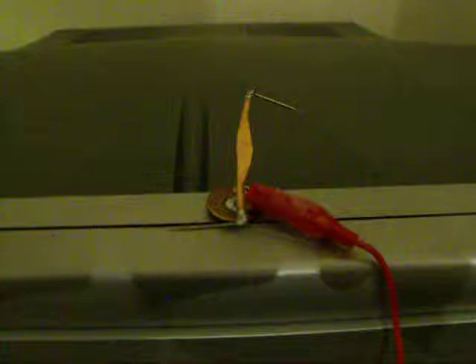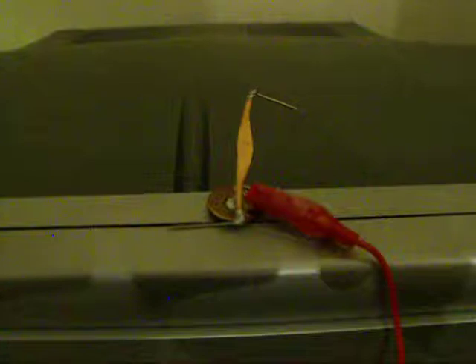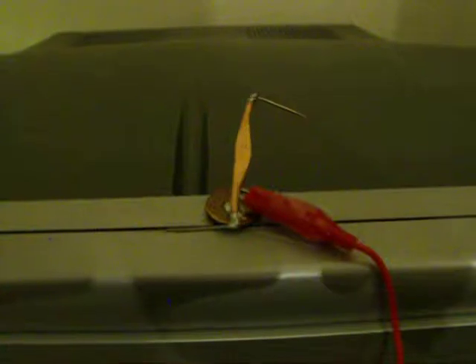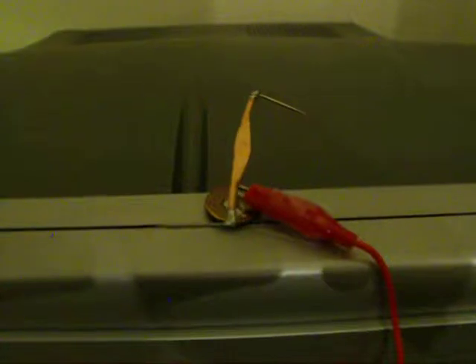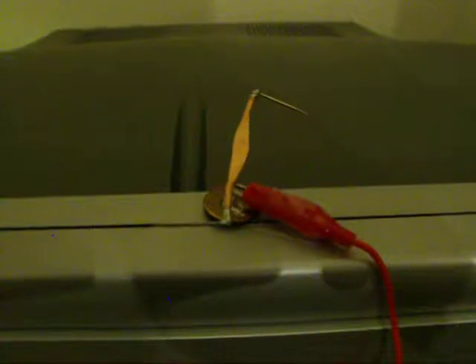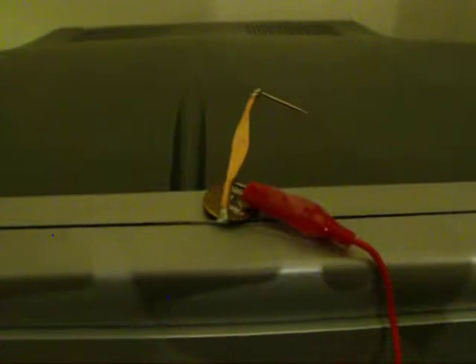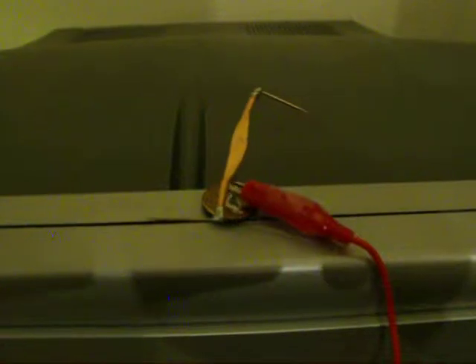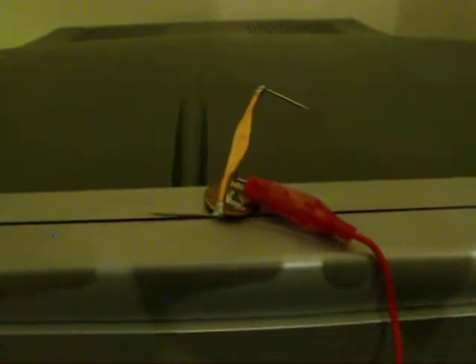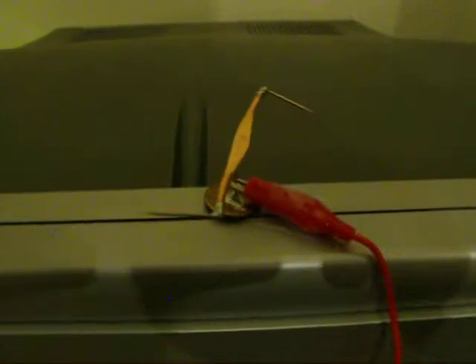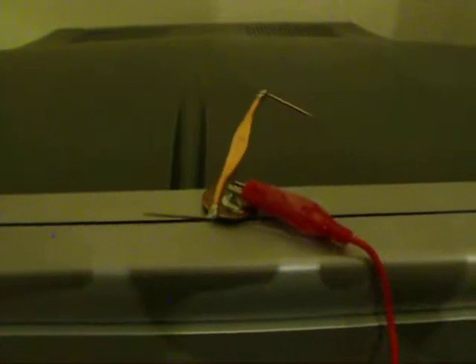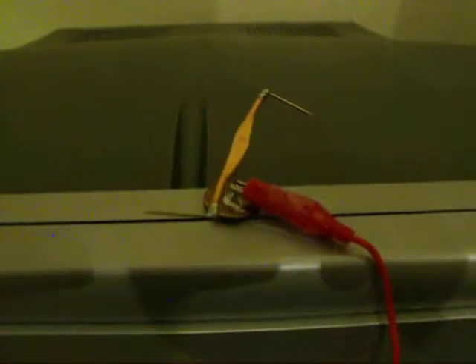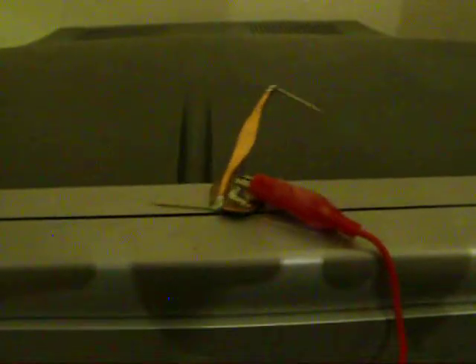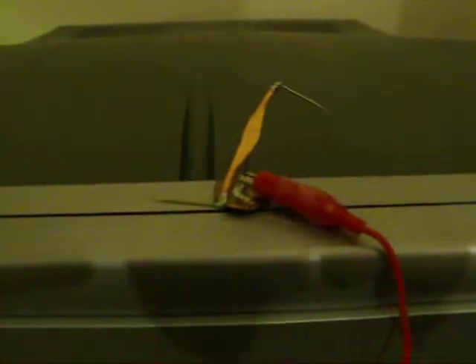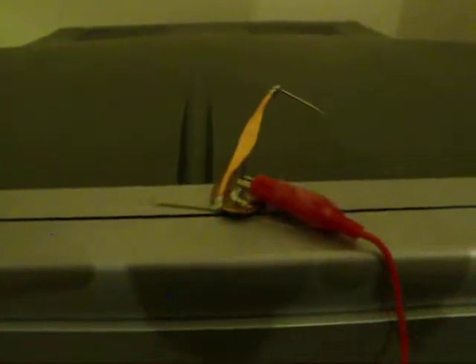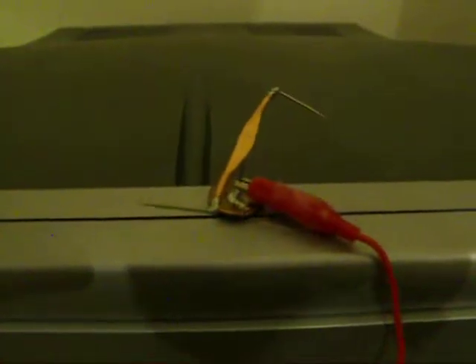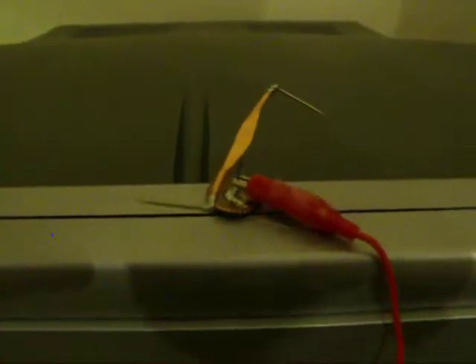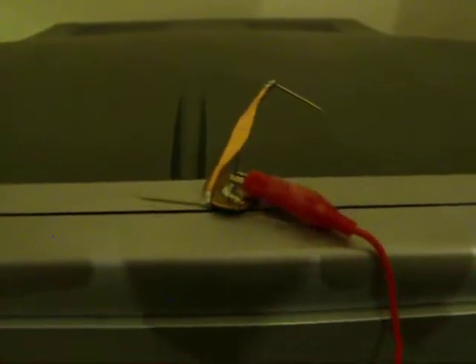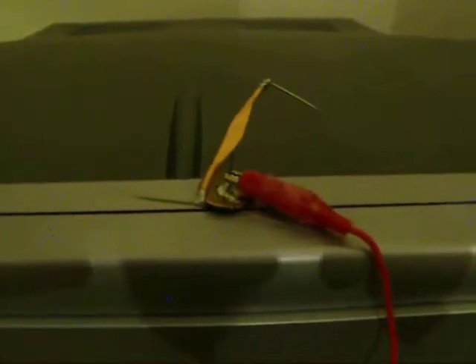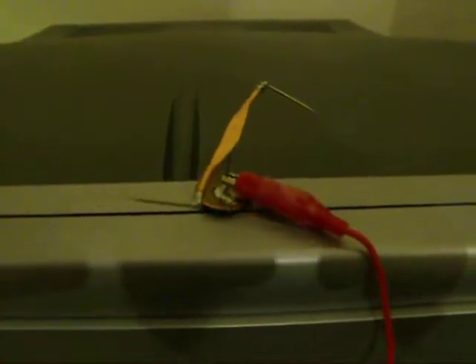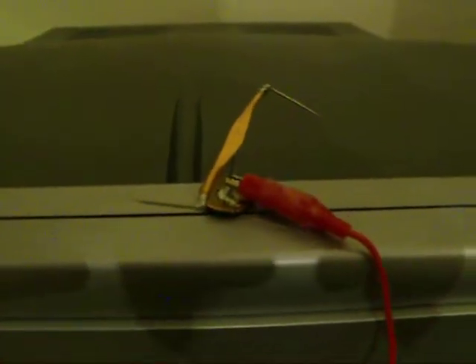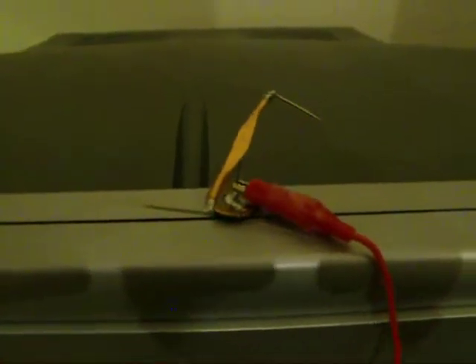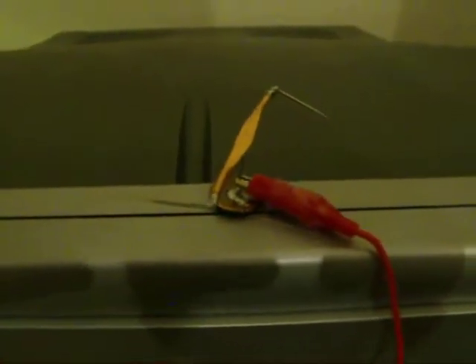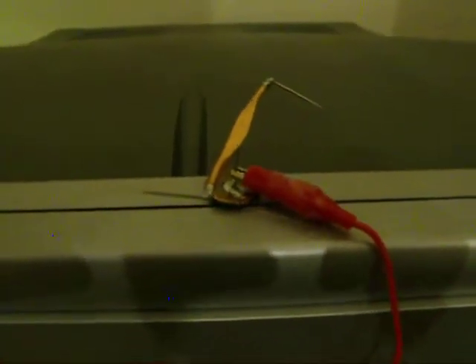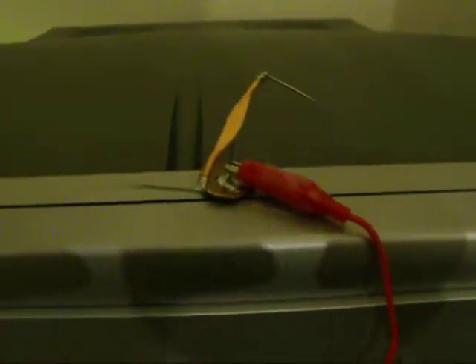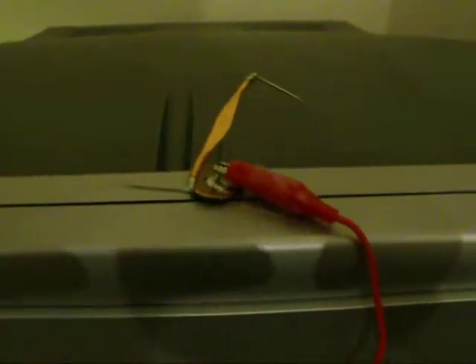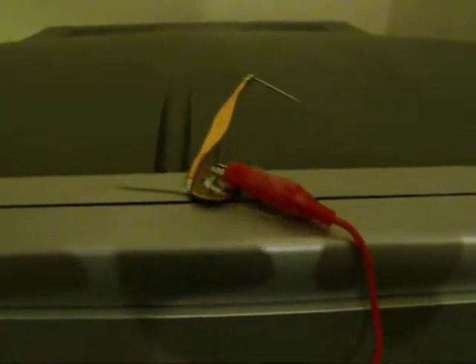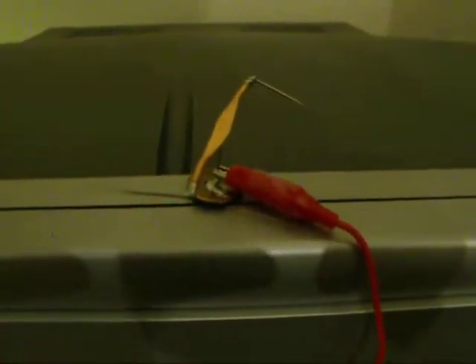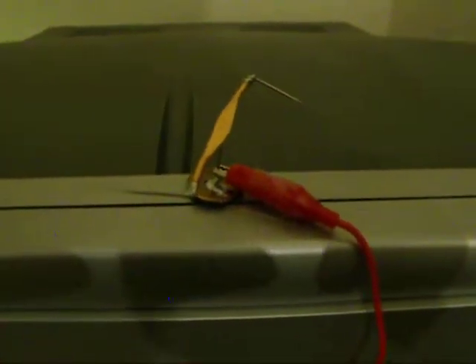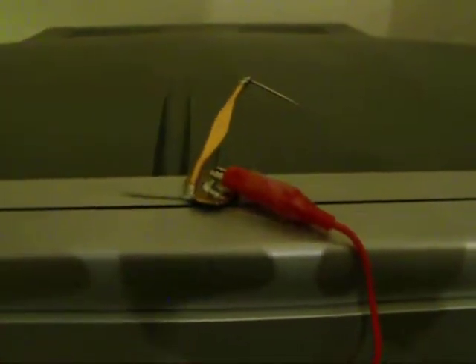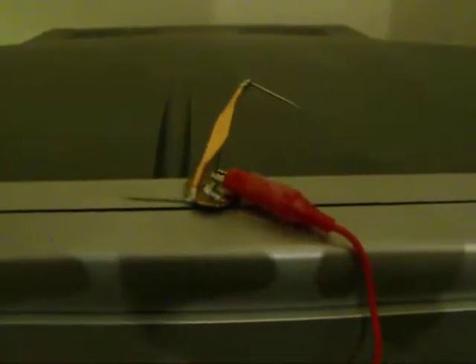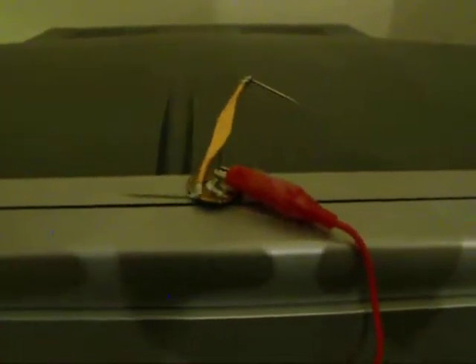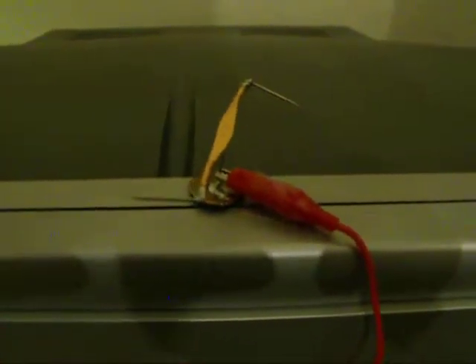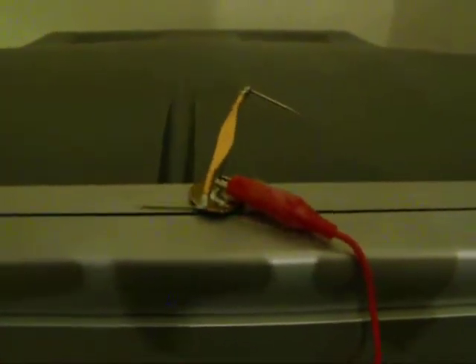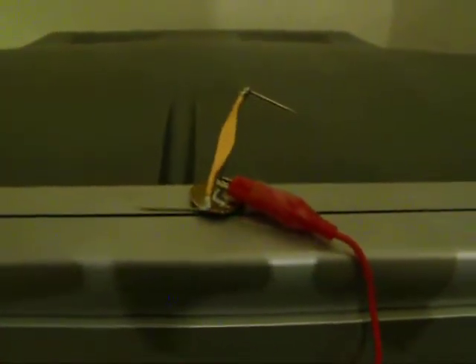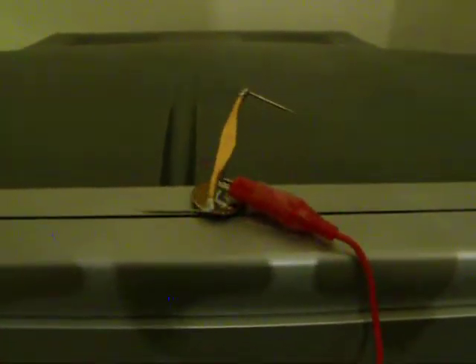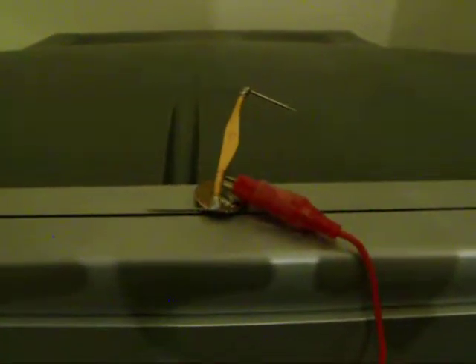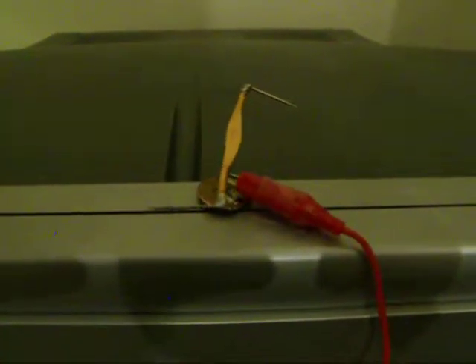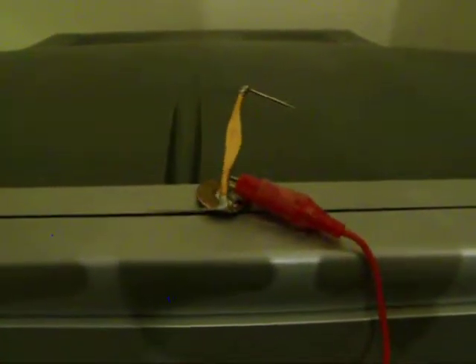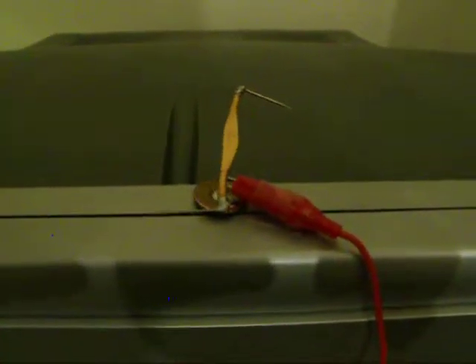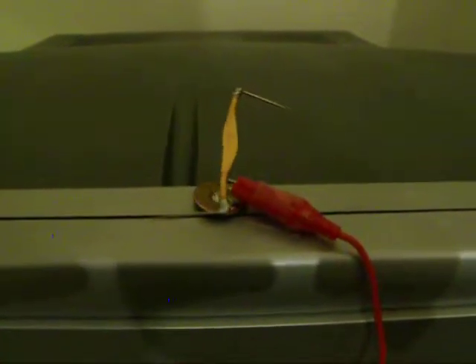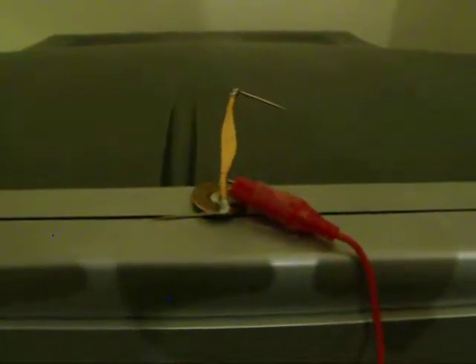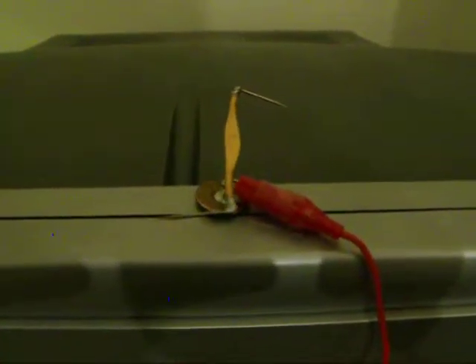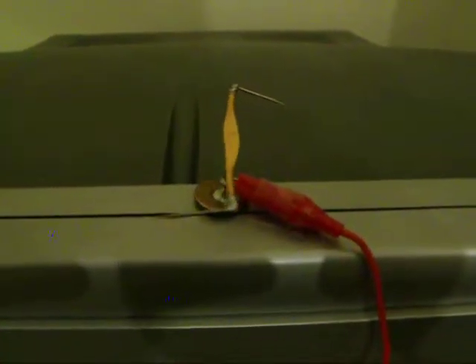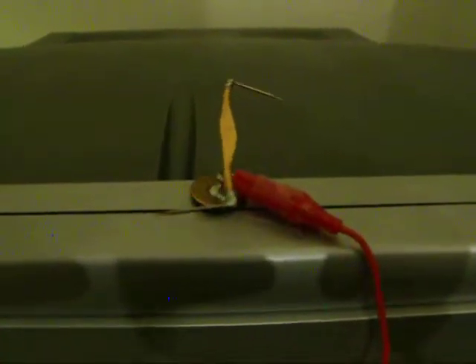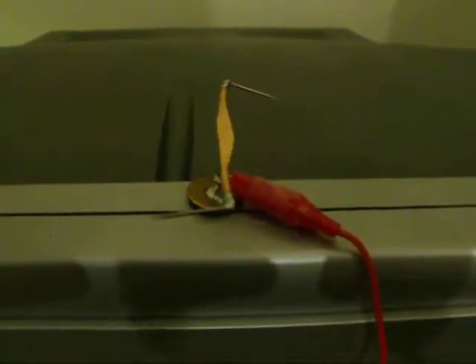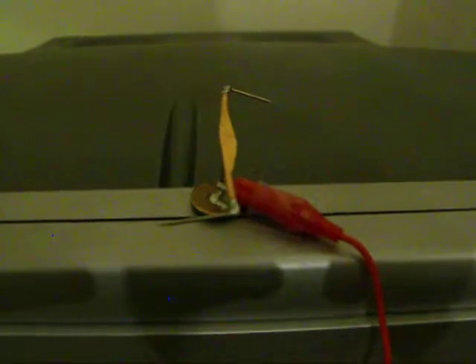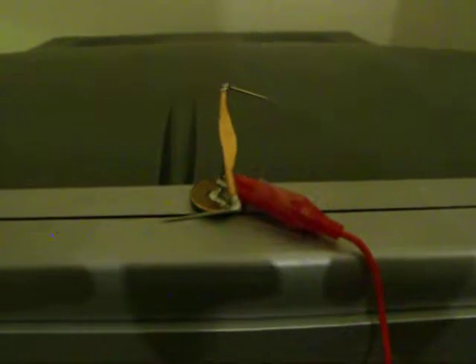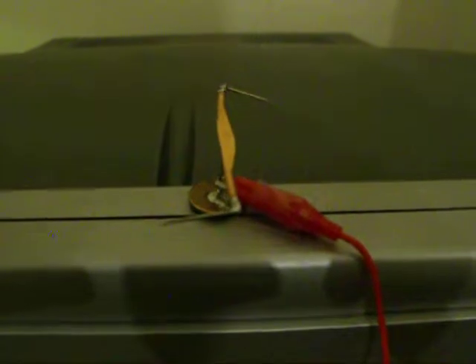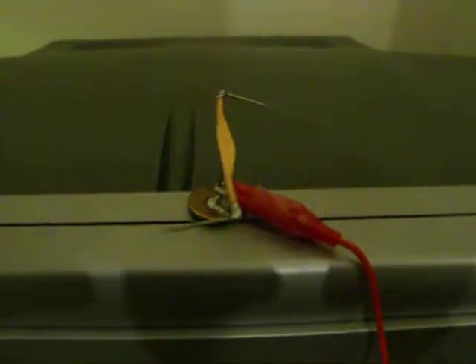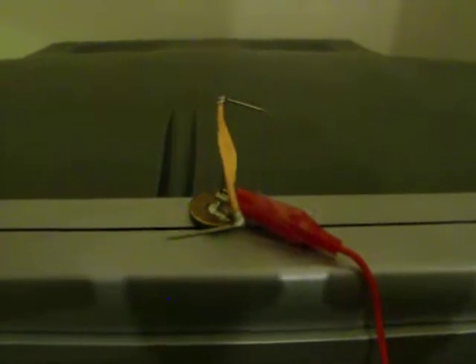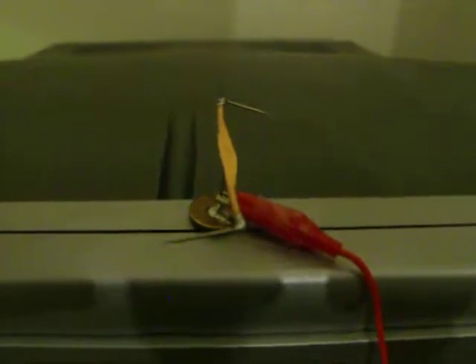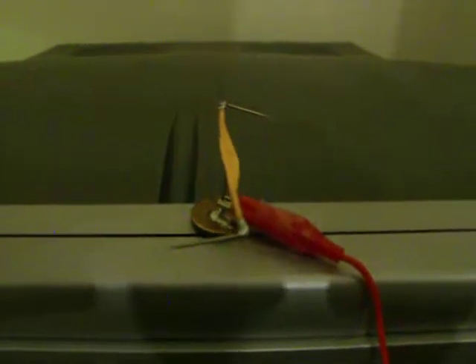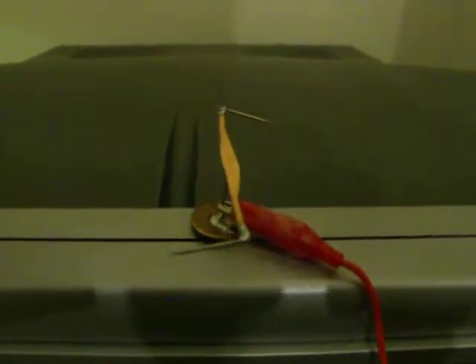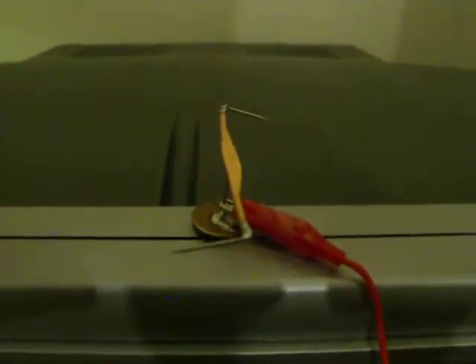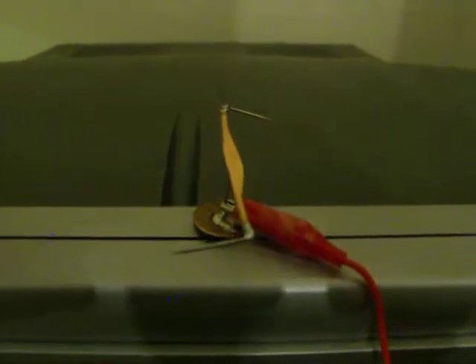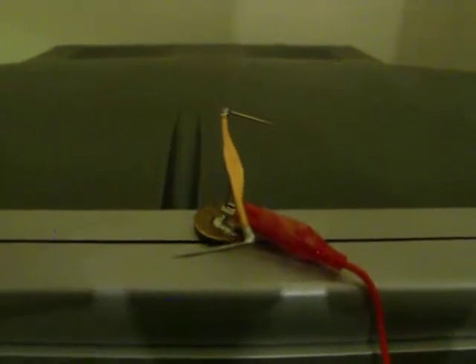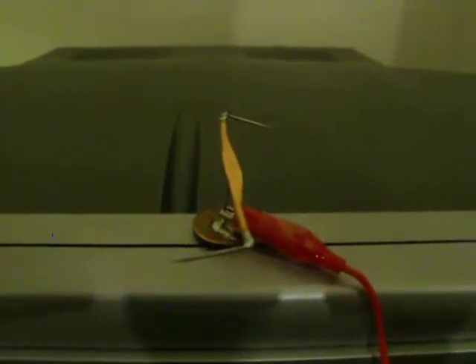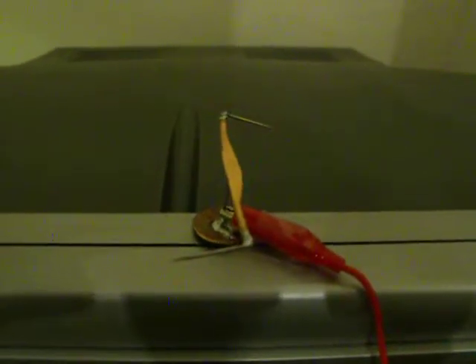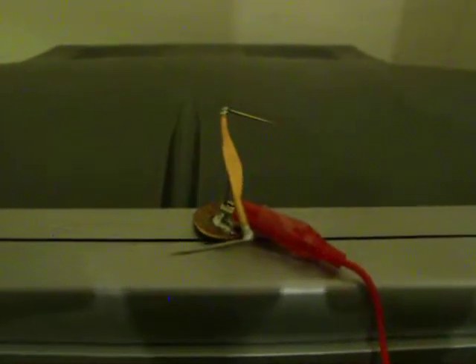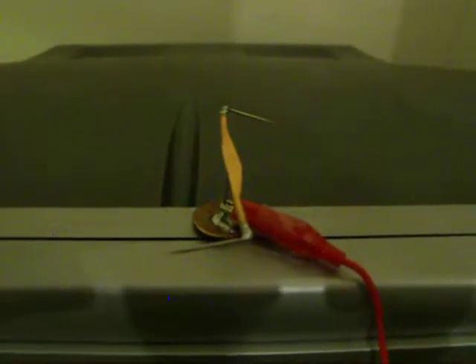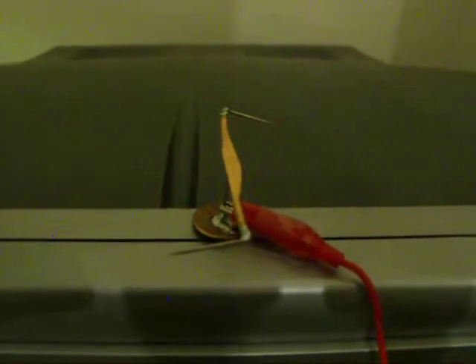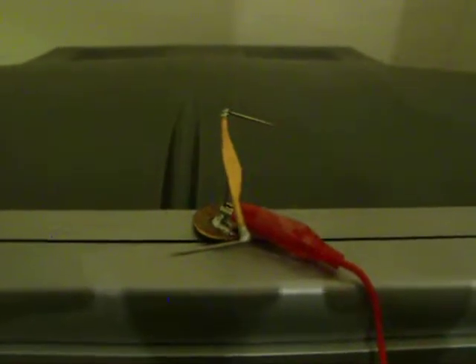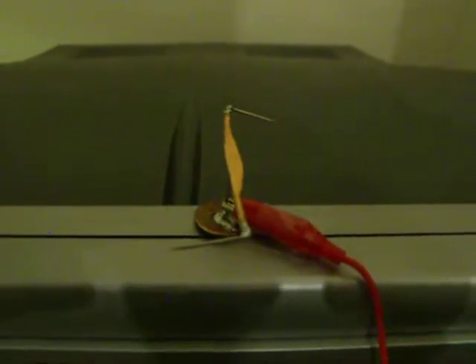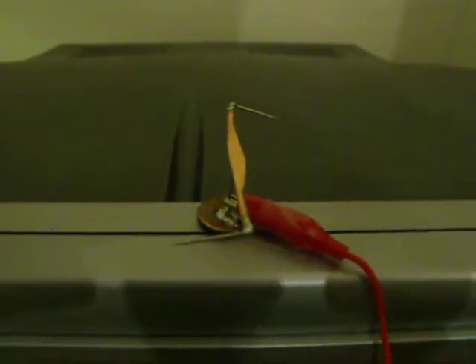So, you want to build one of these ion motors, but you don't want to mess with high voltage. Here is an alternative way to power your ion motor.